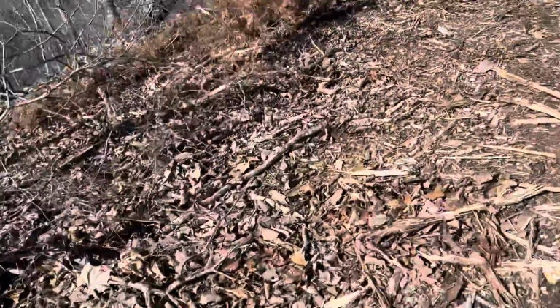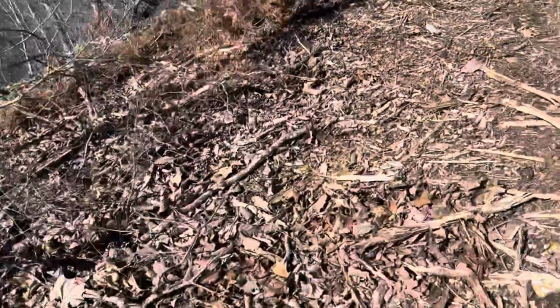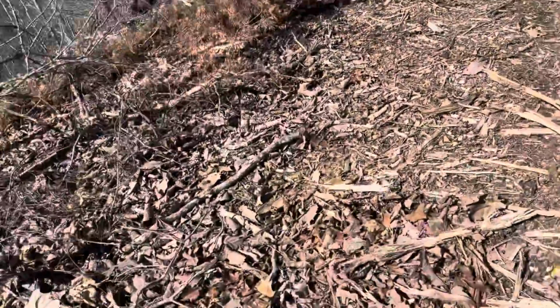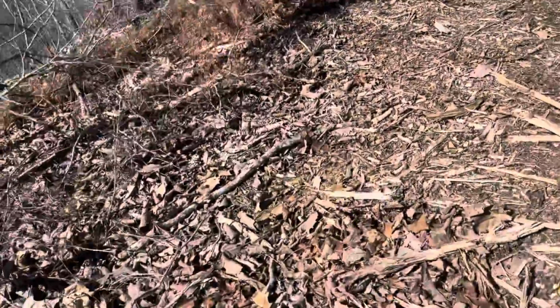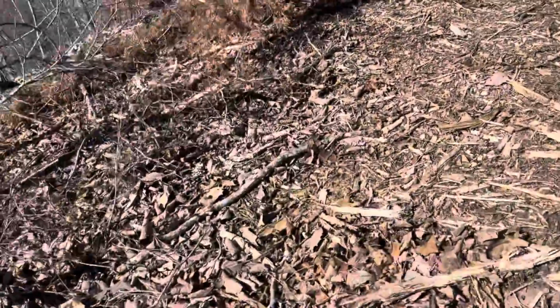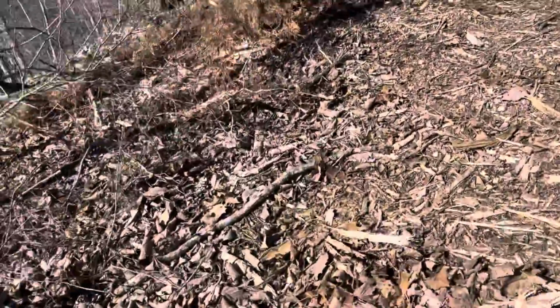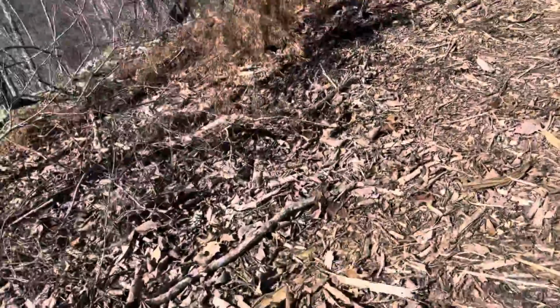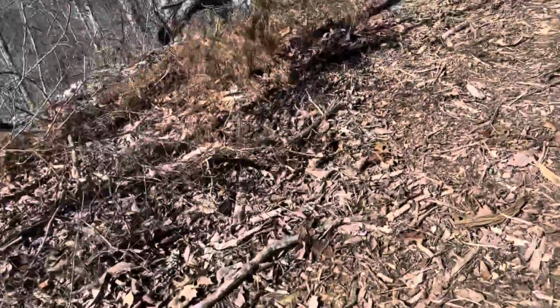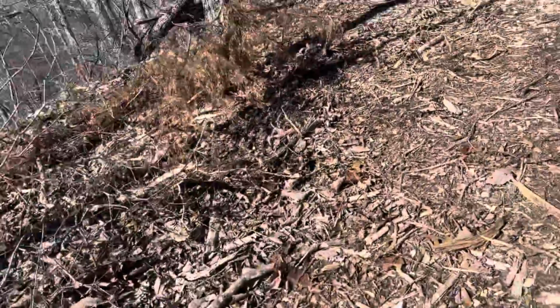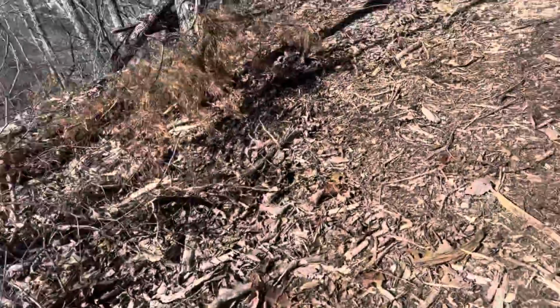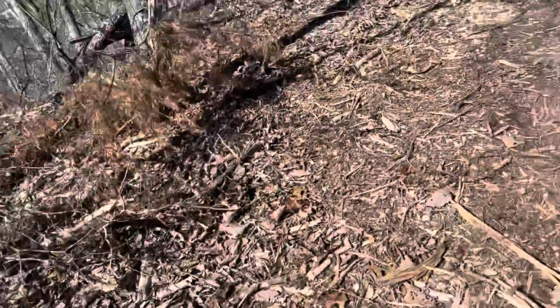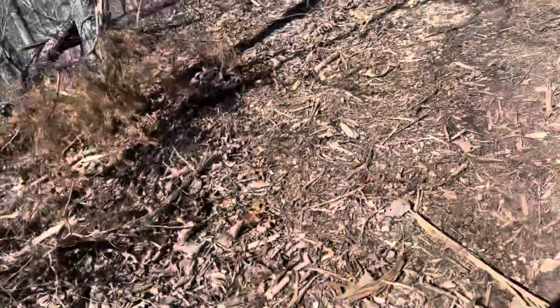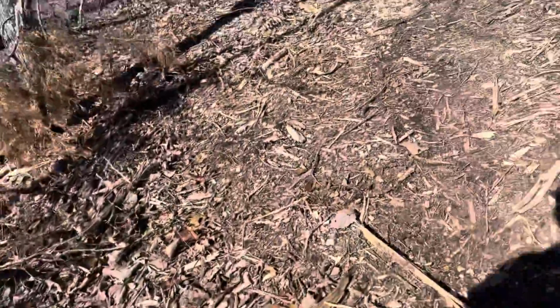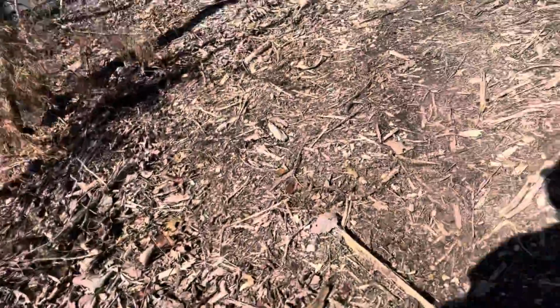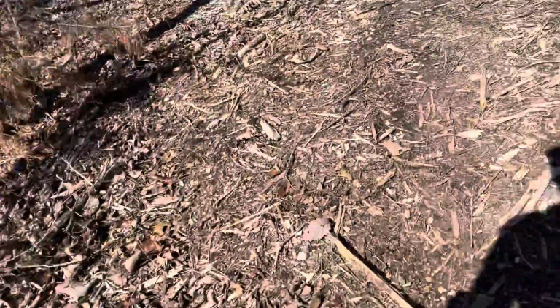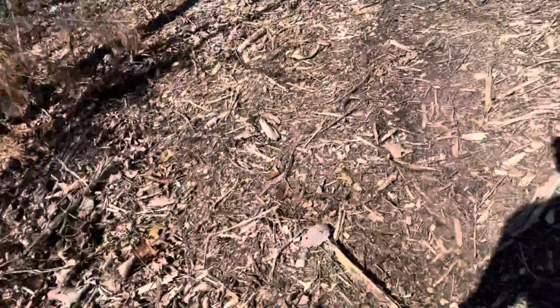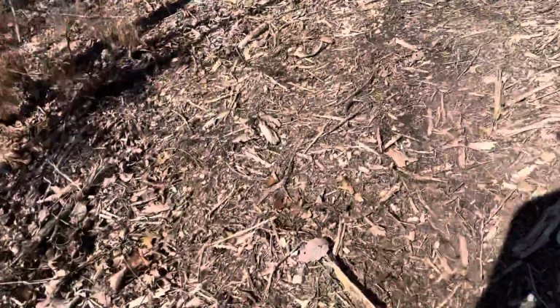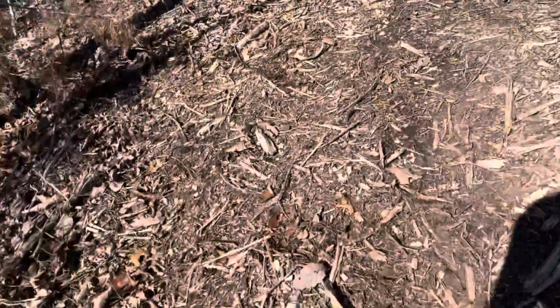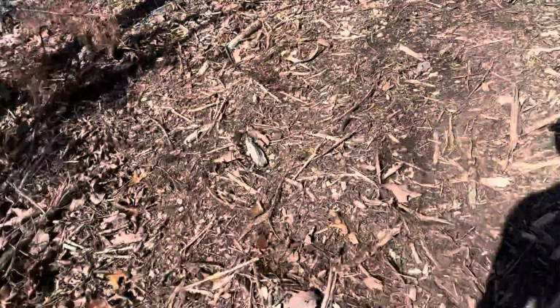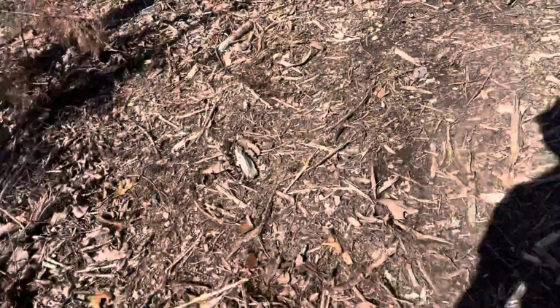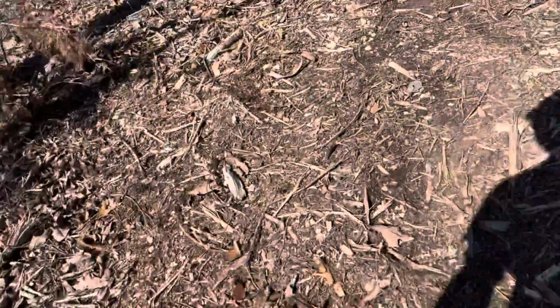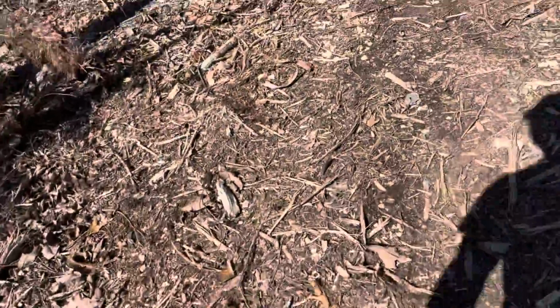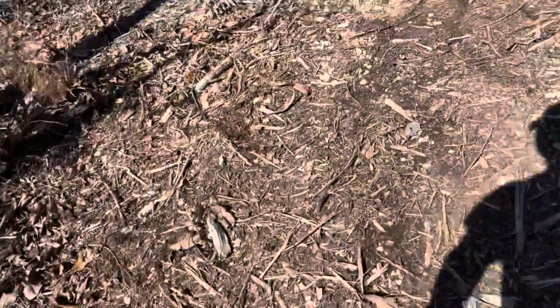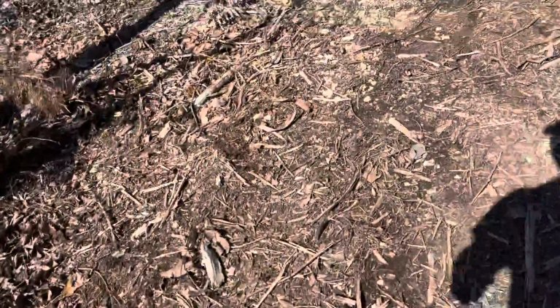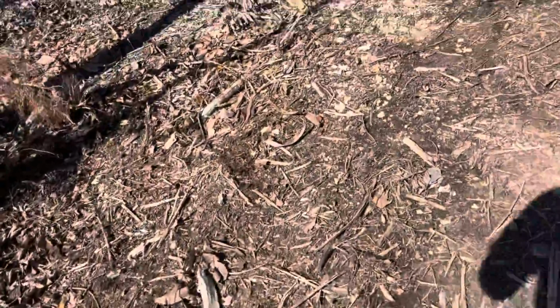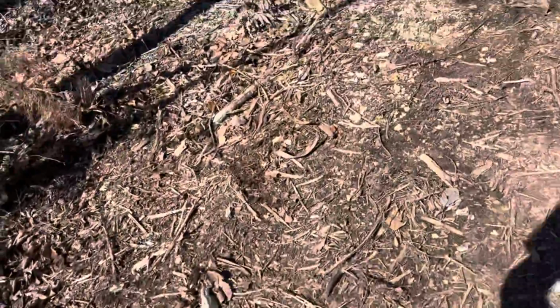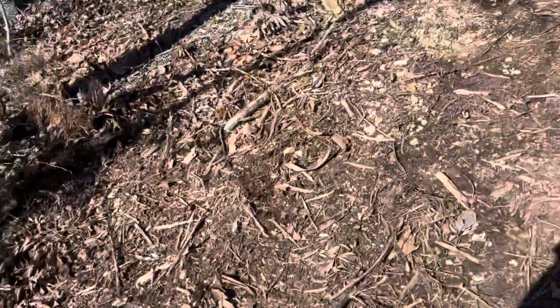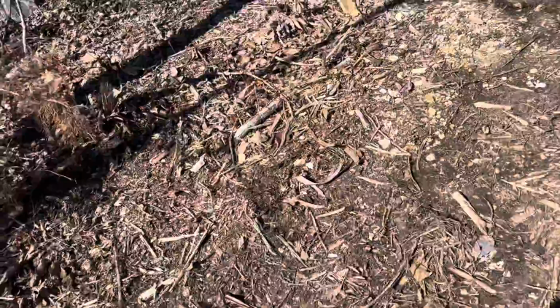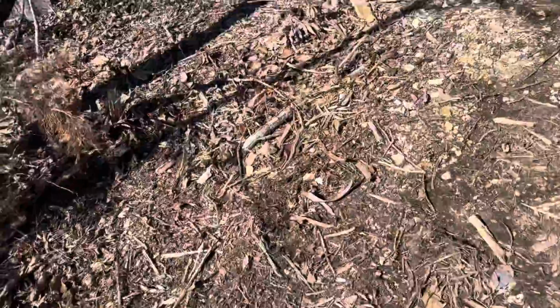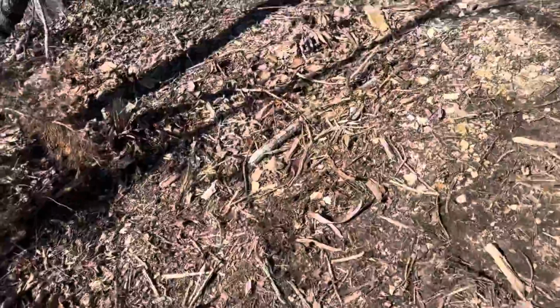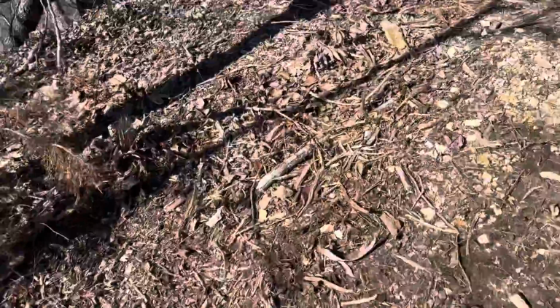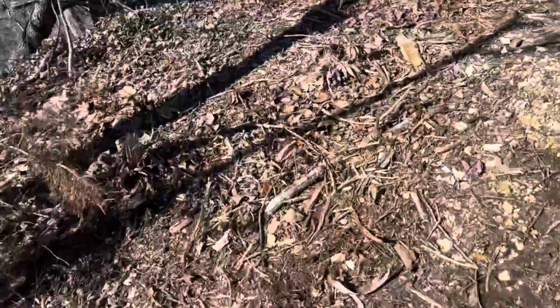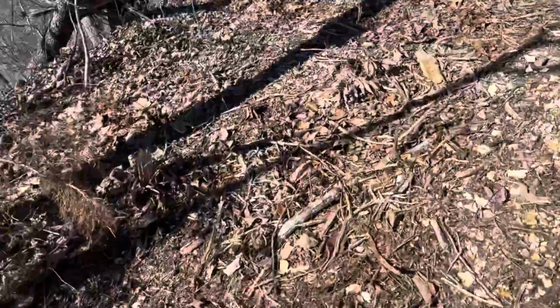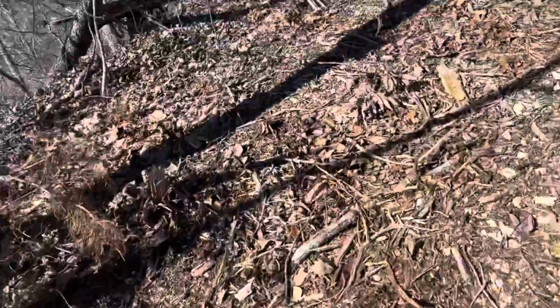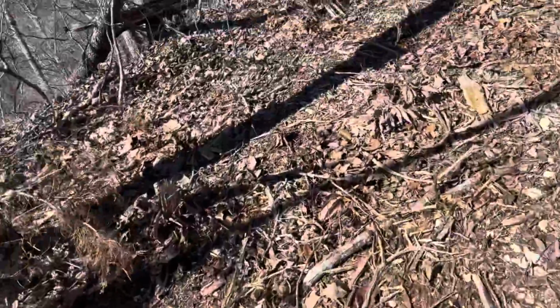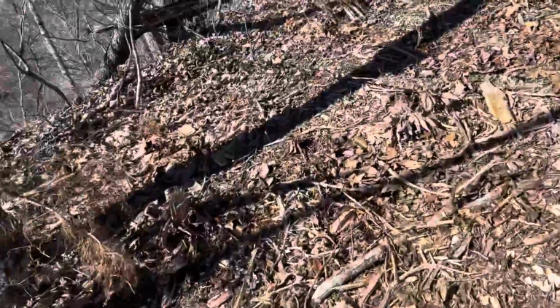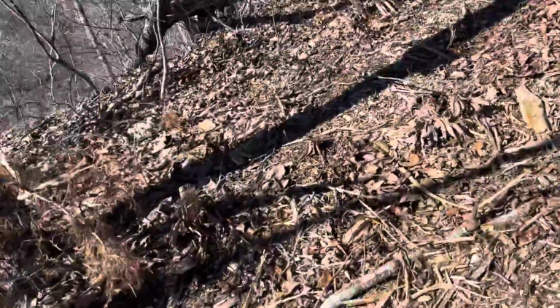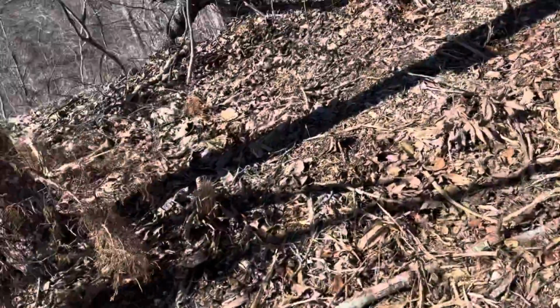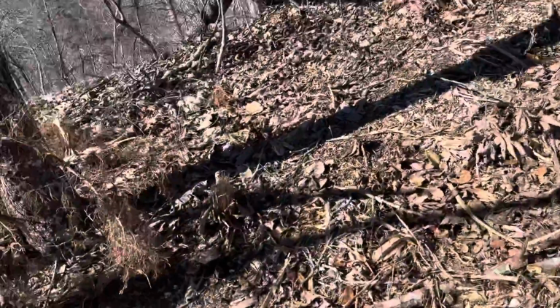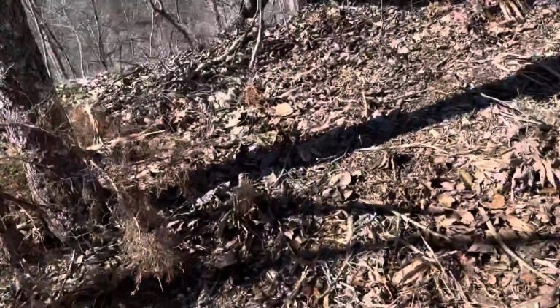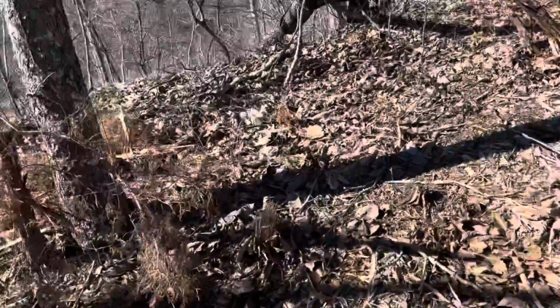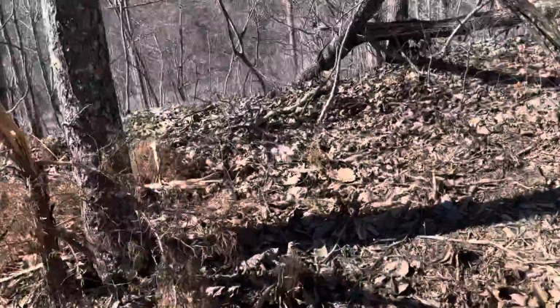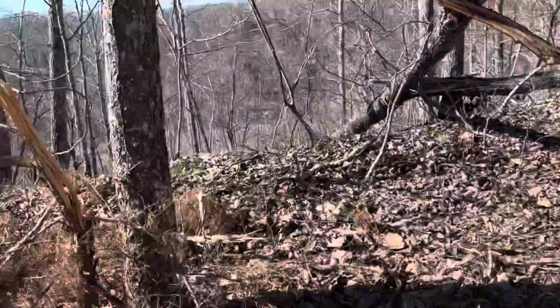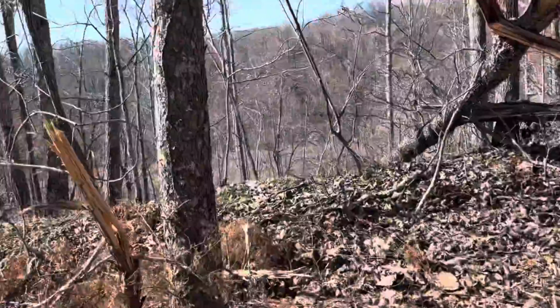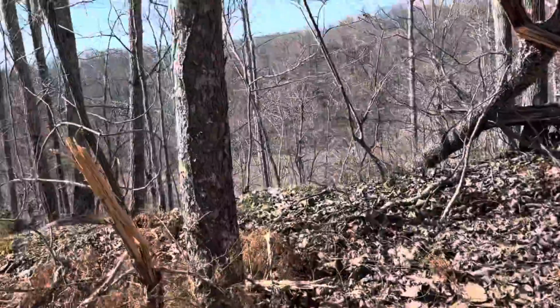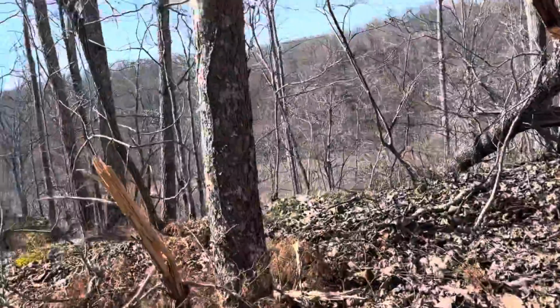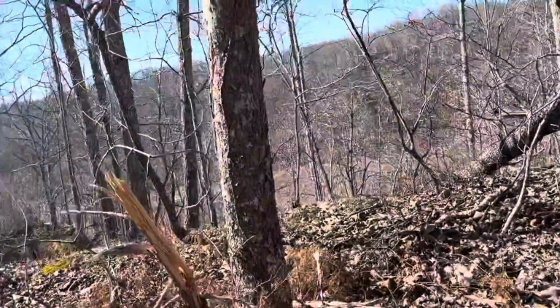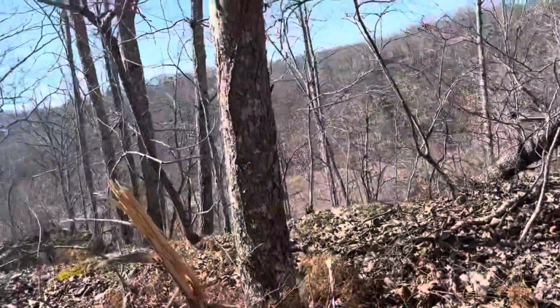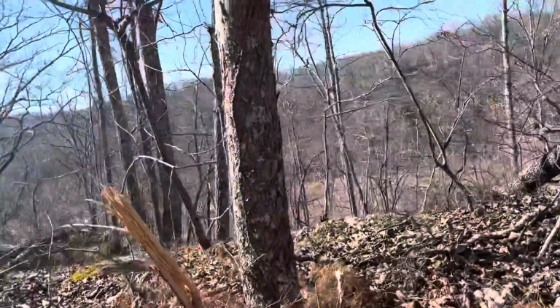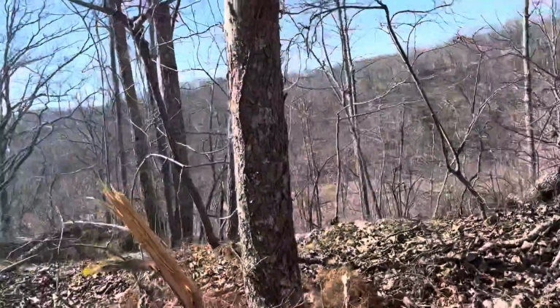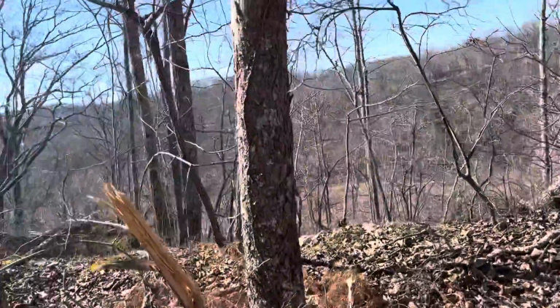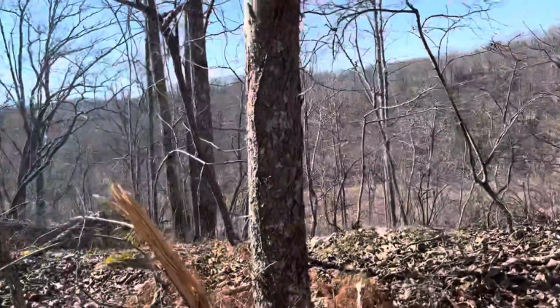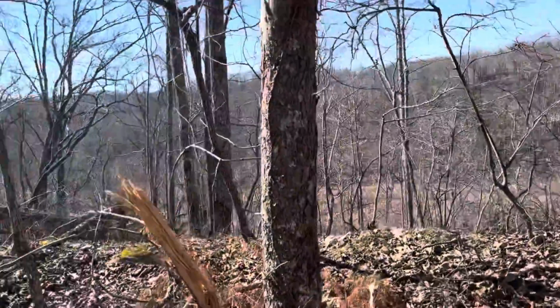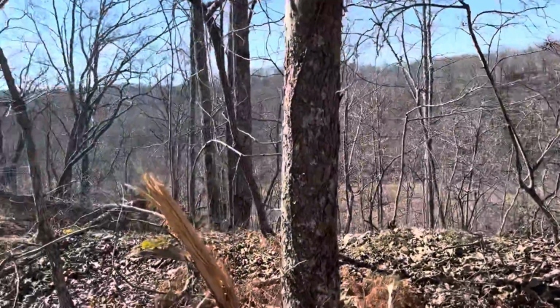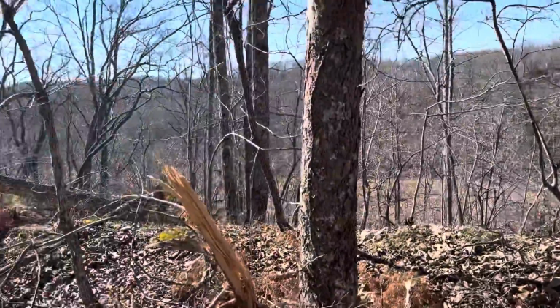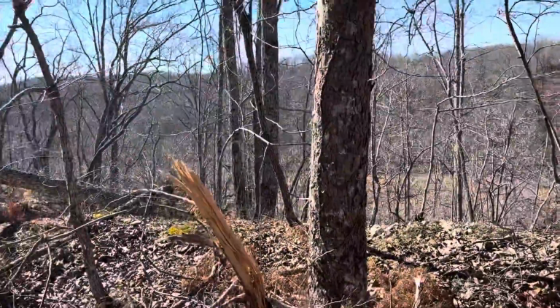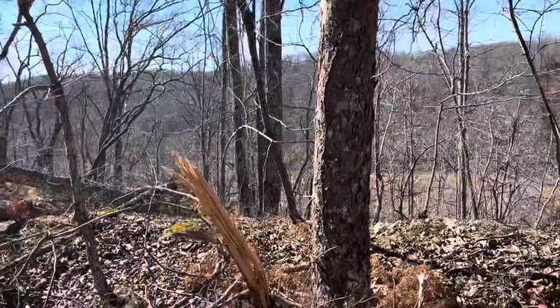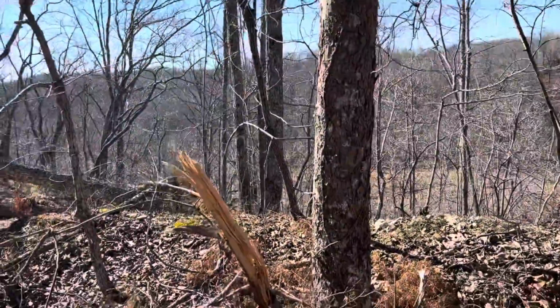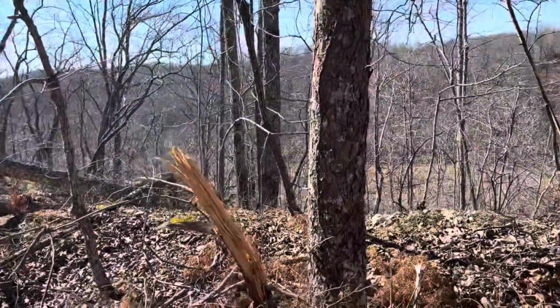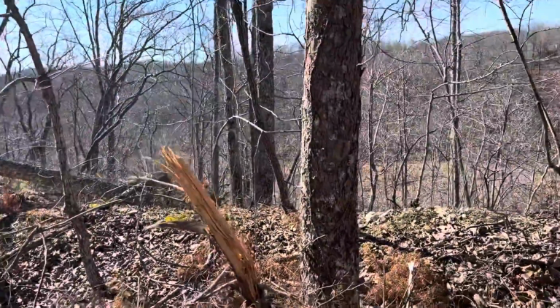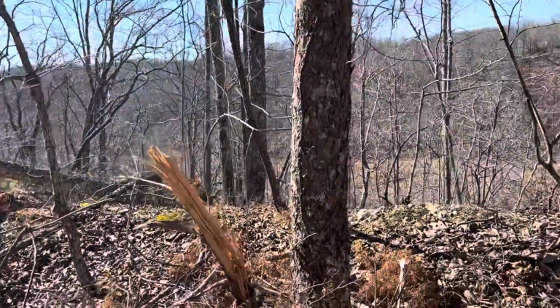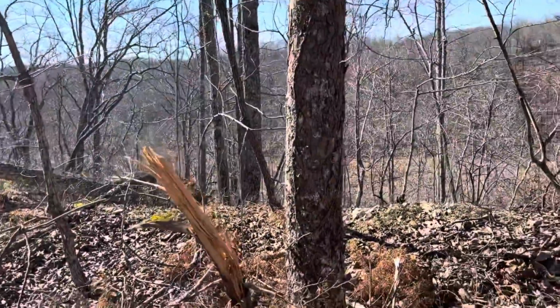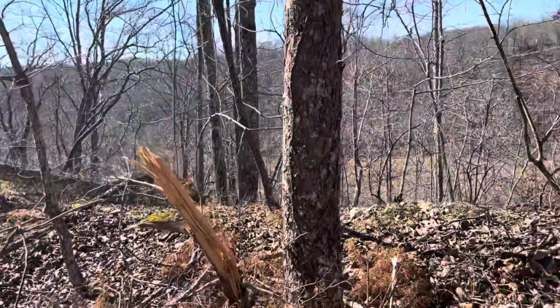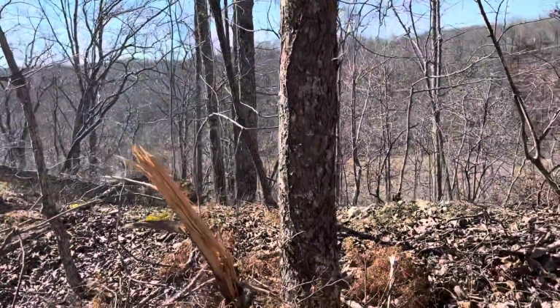And then this tree here is where it starts.